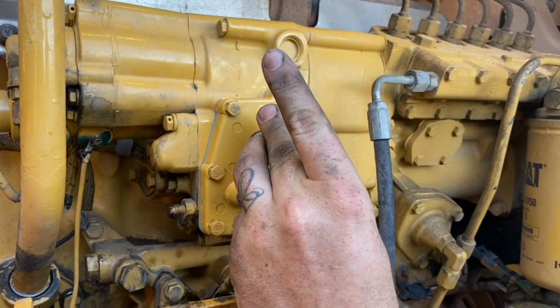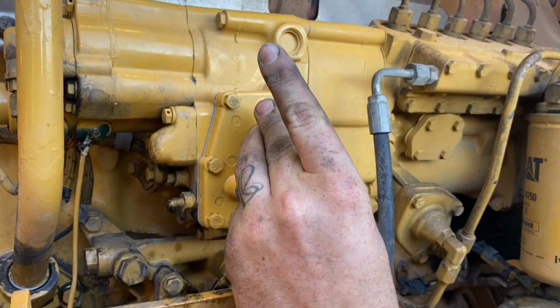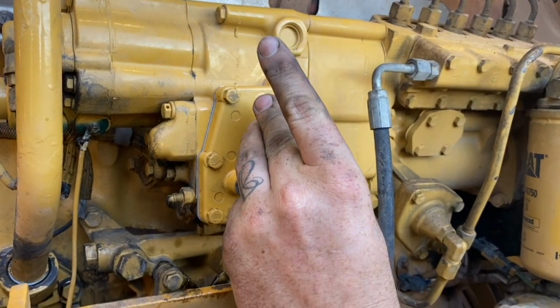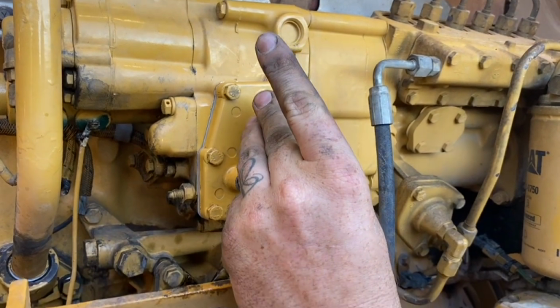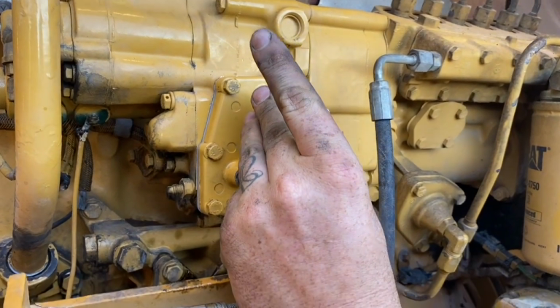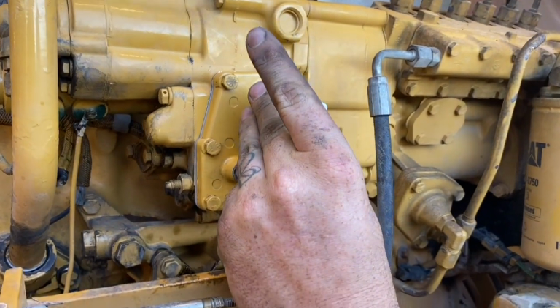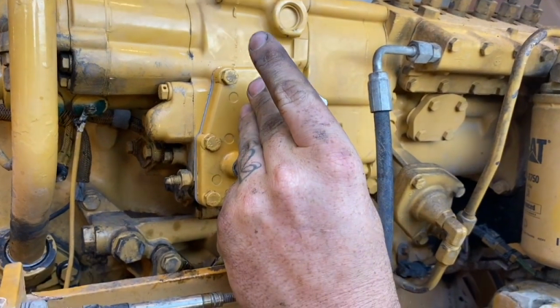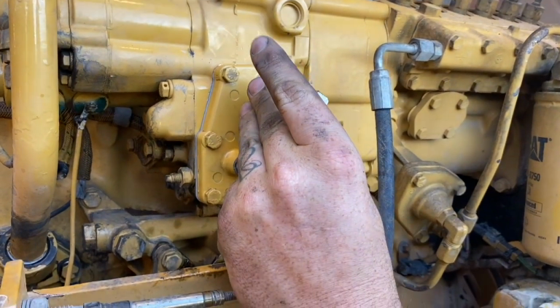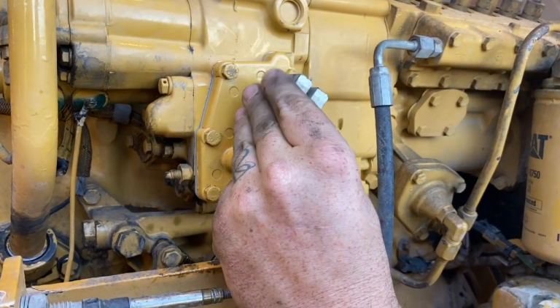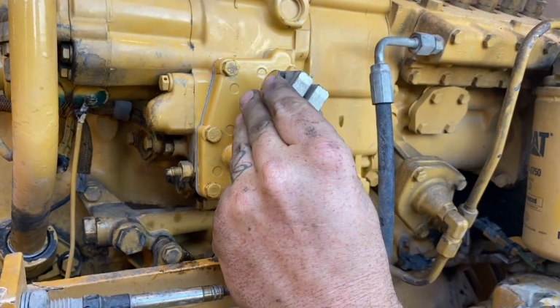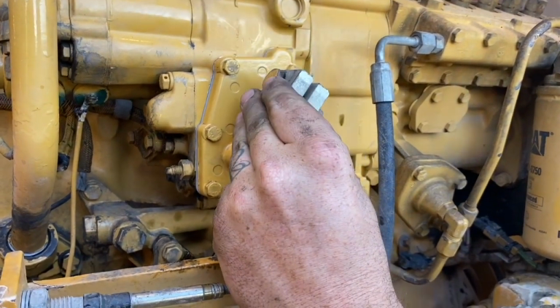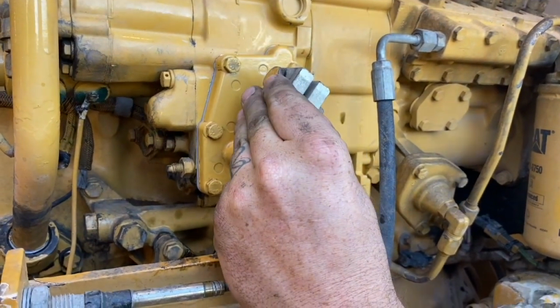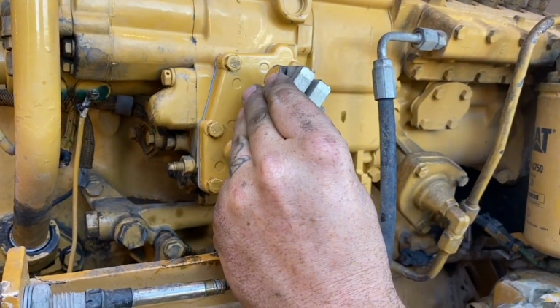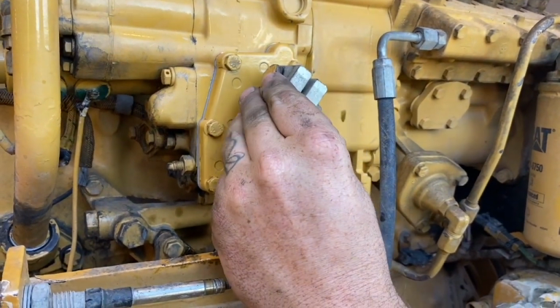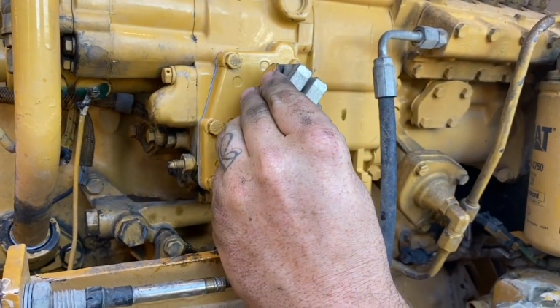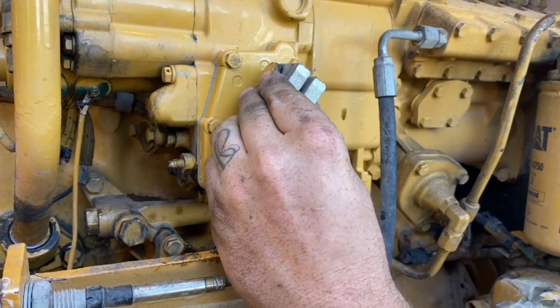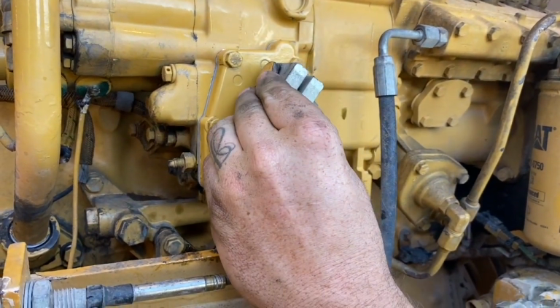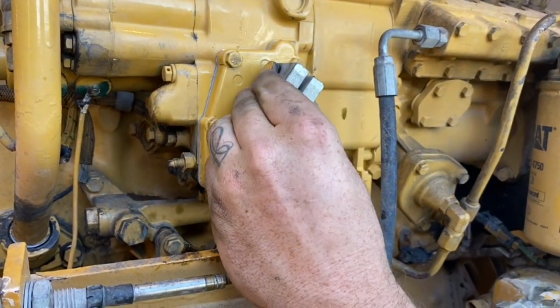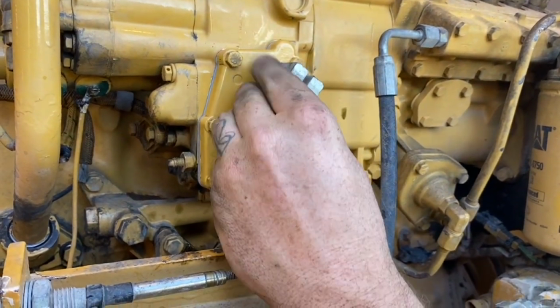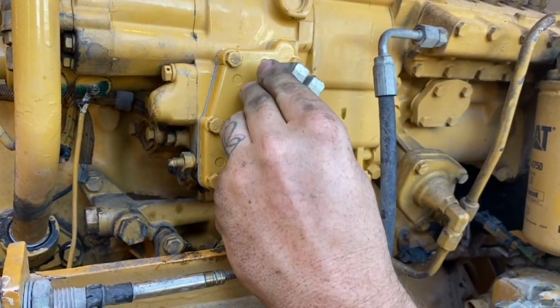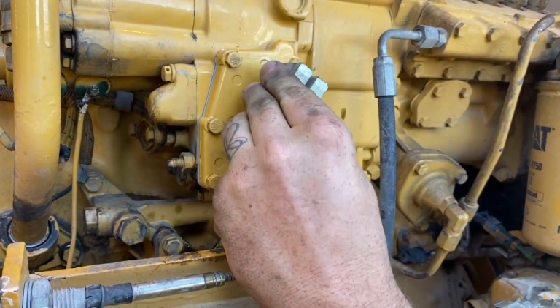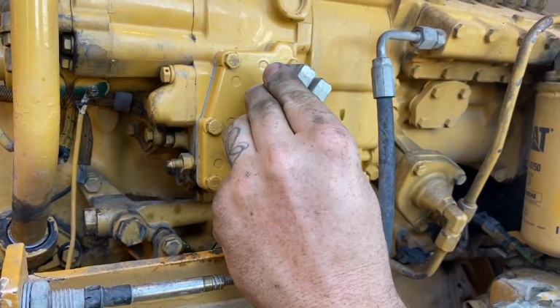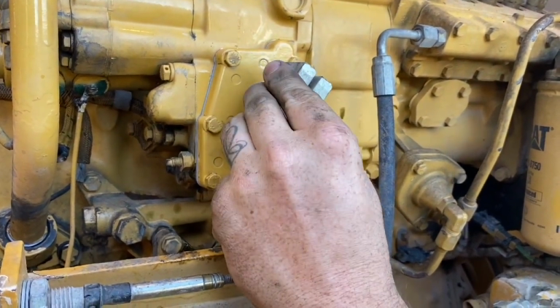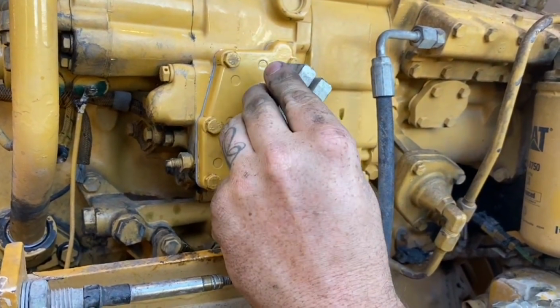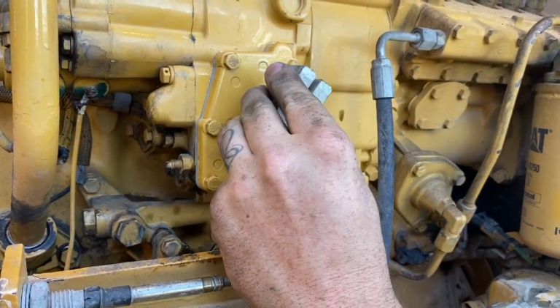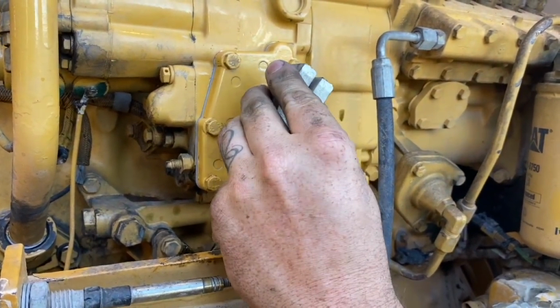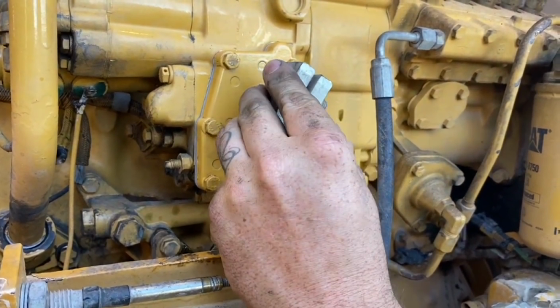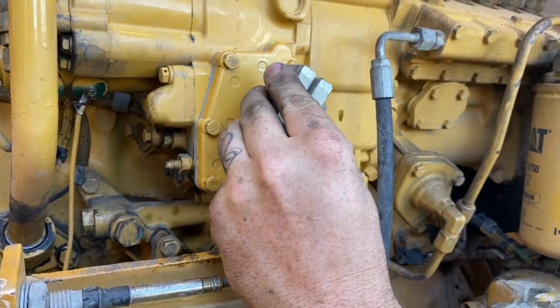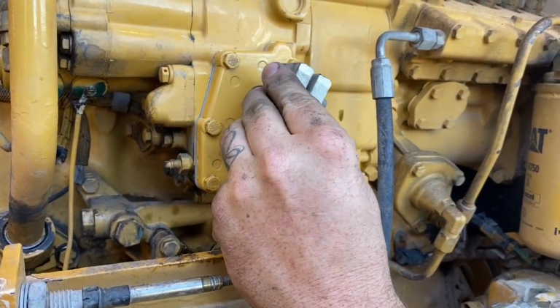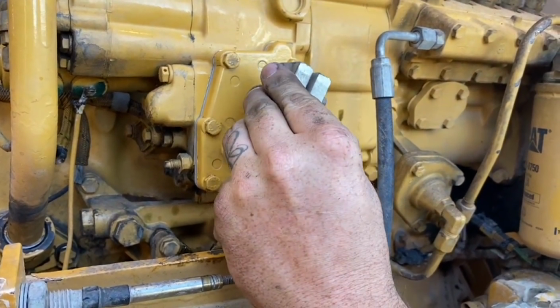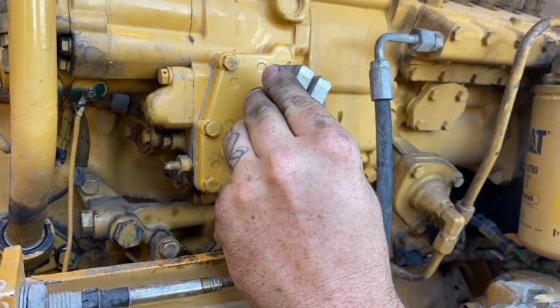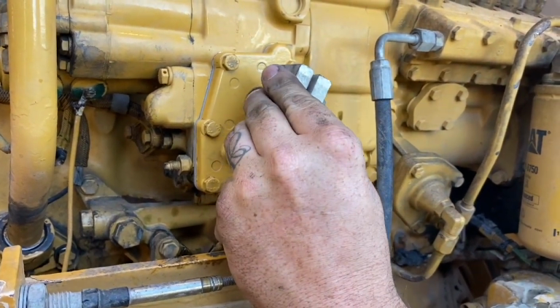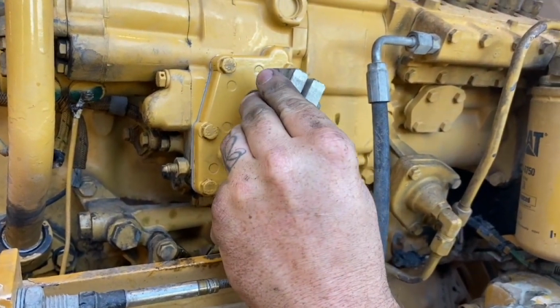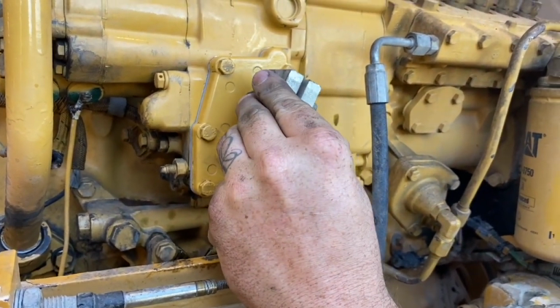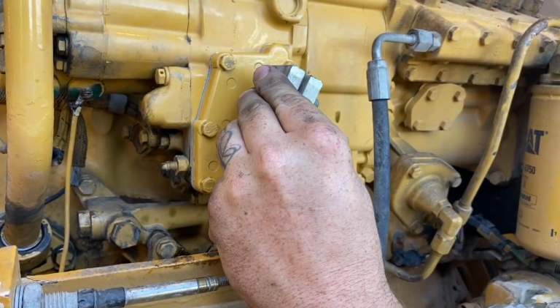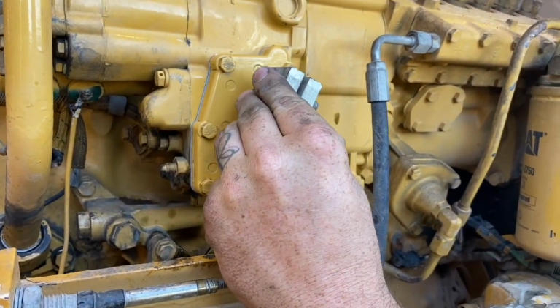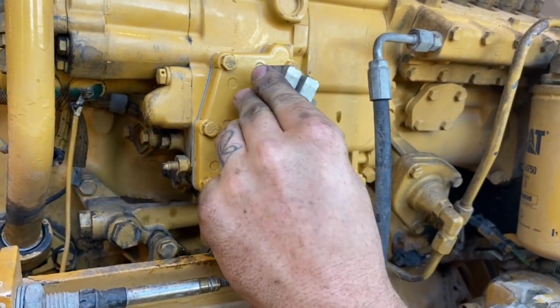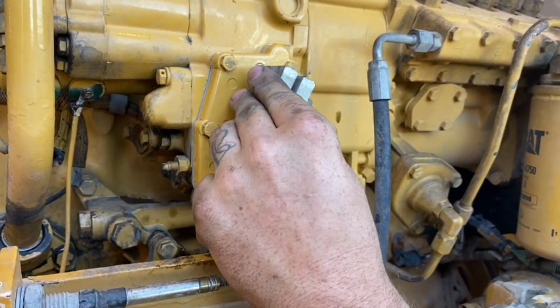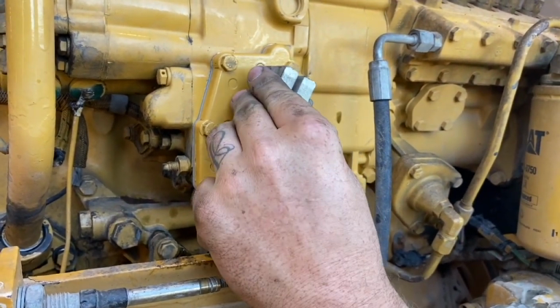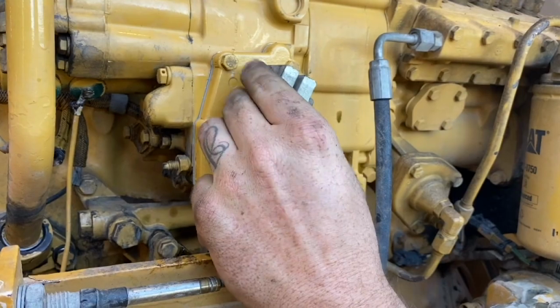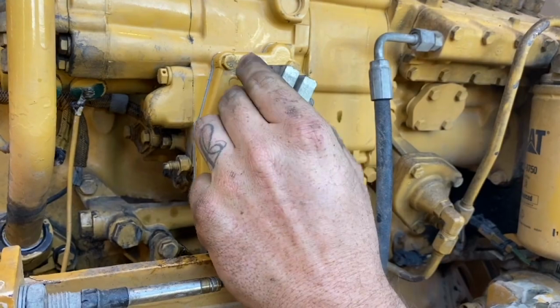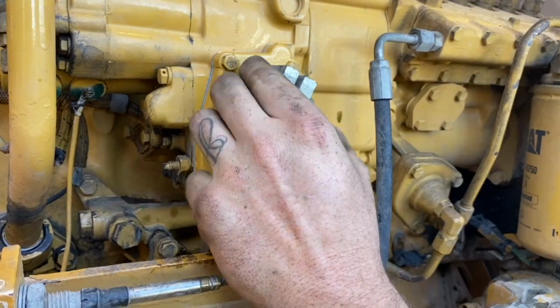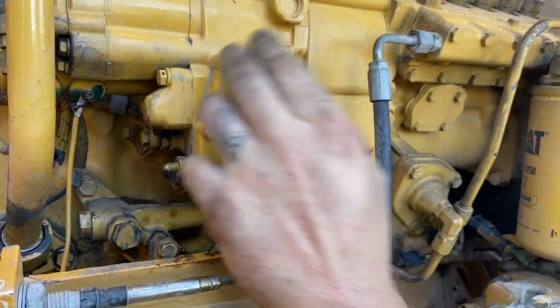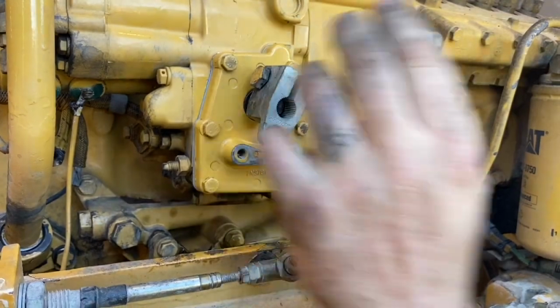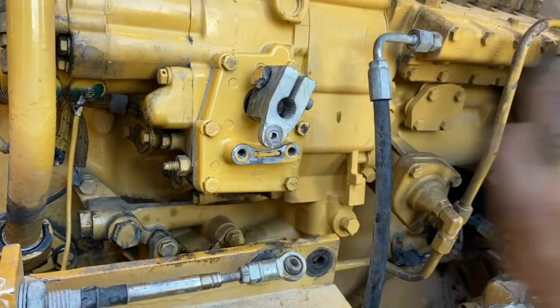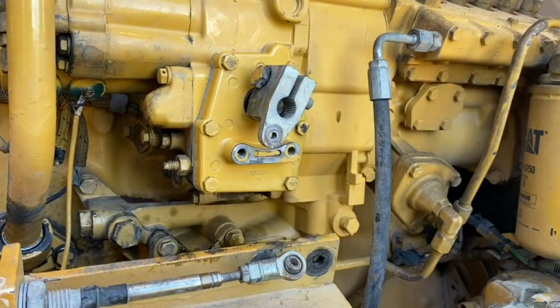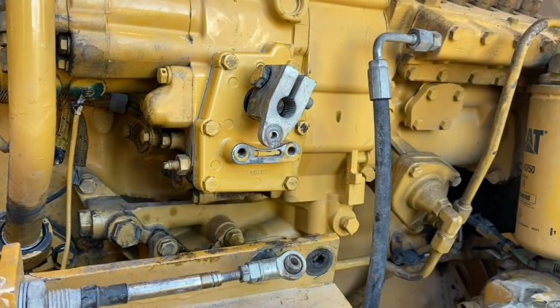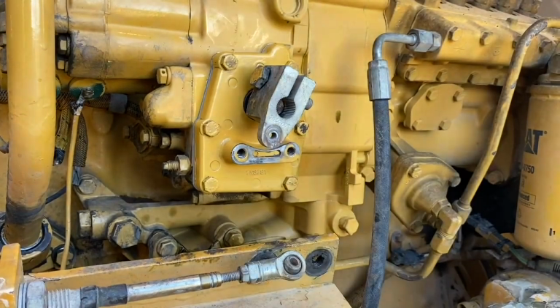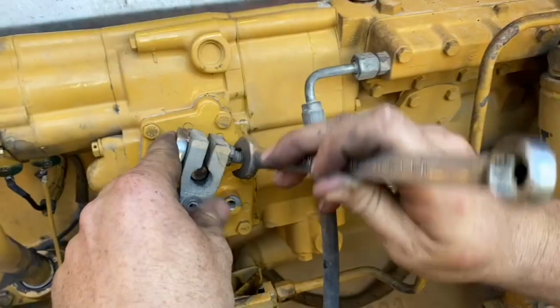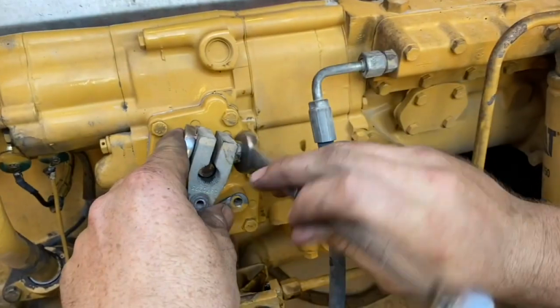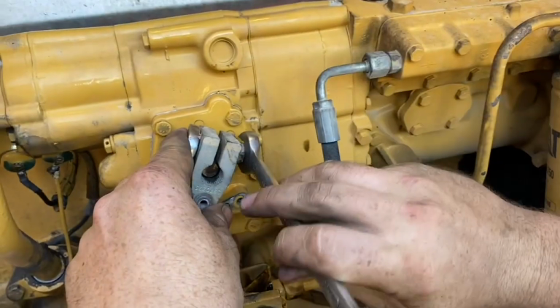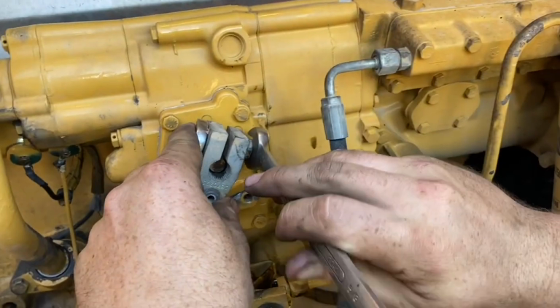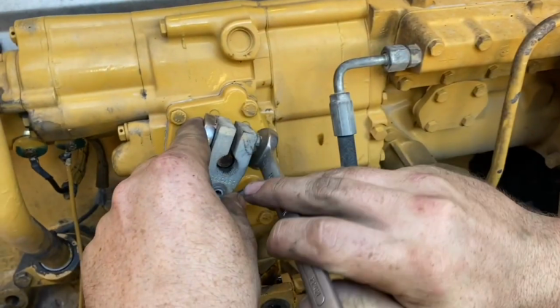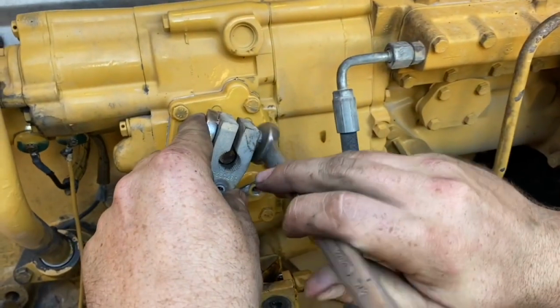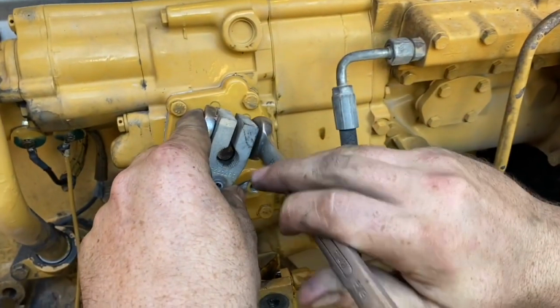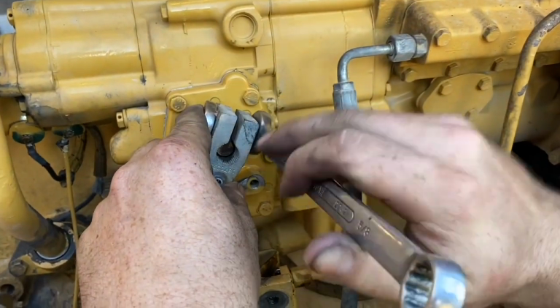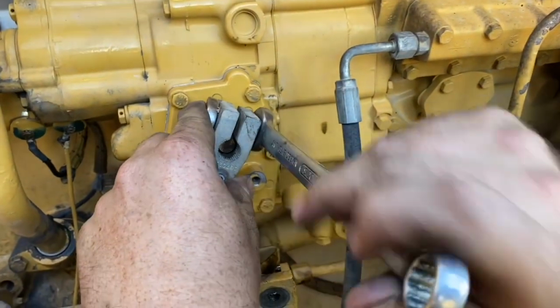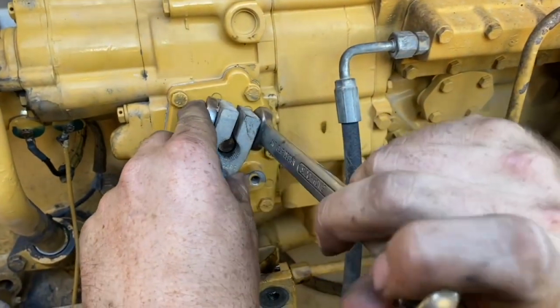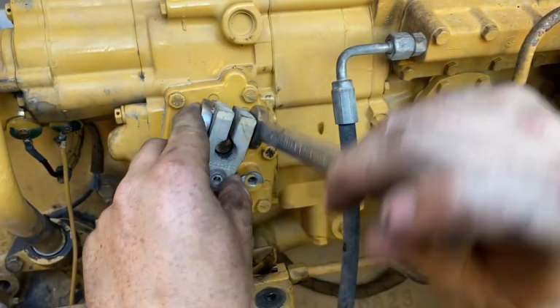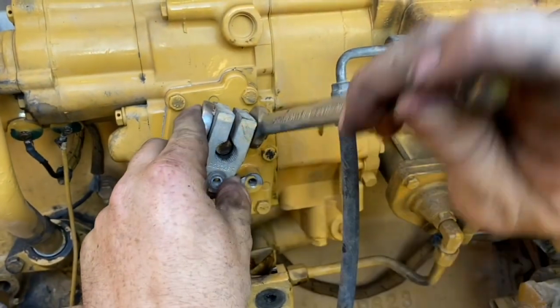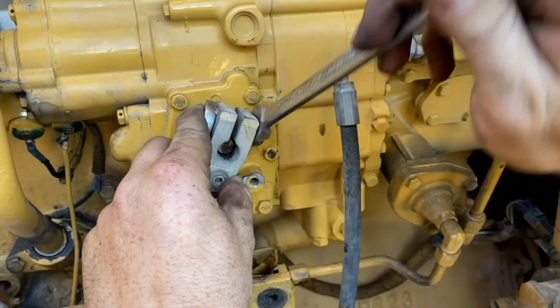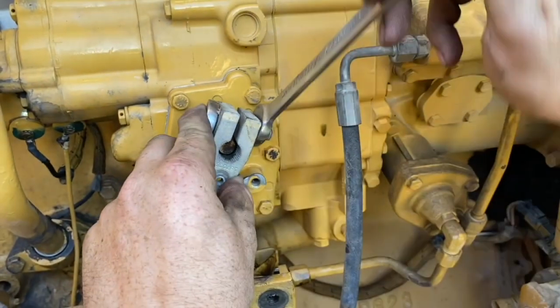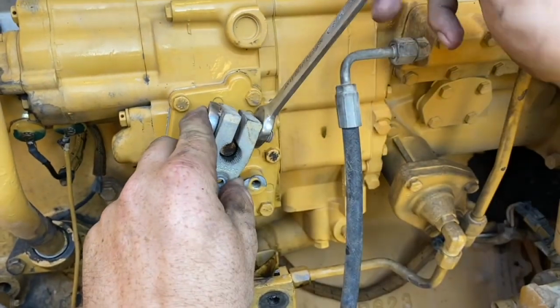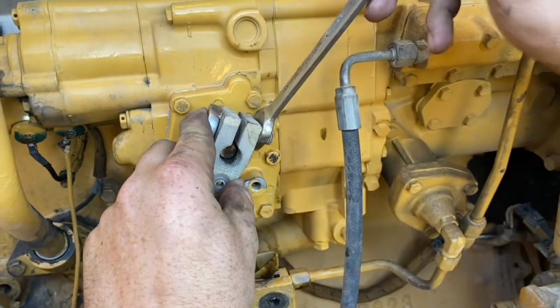Now we can put our clamp back on and make sure it matches up with the line we drew, then tighten it up.